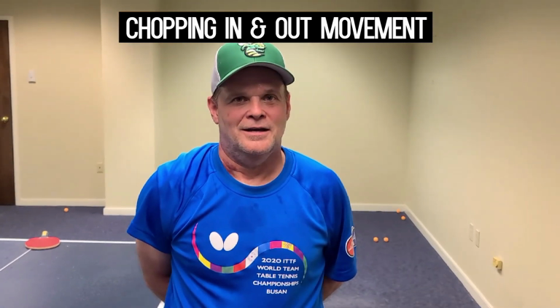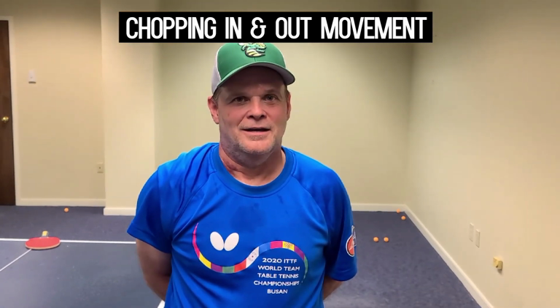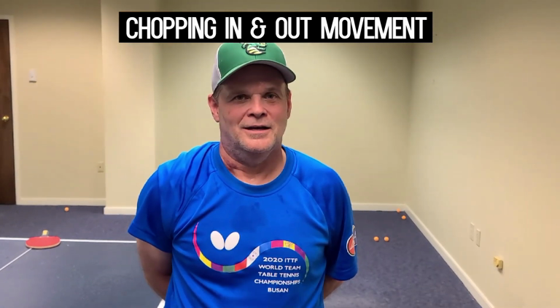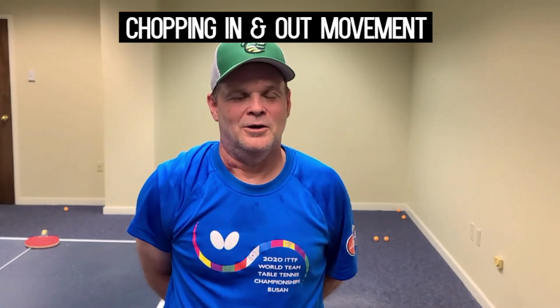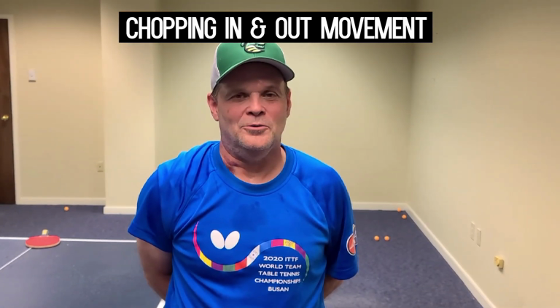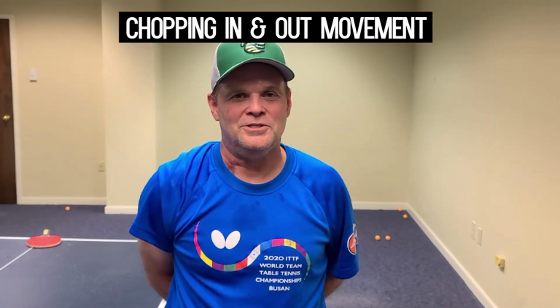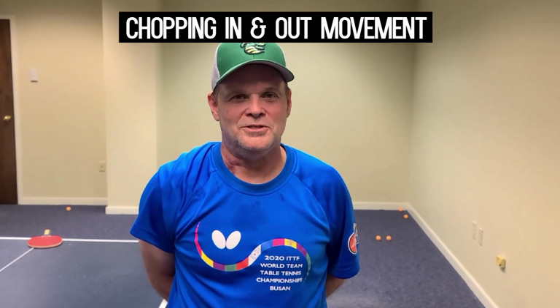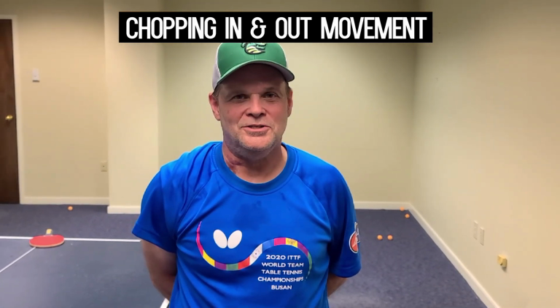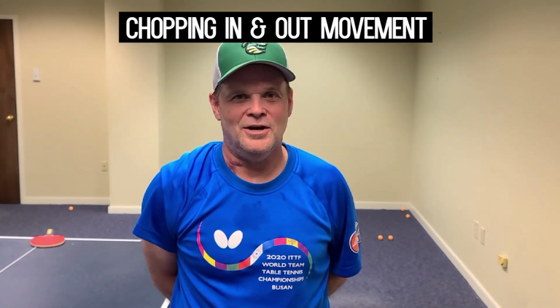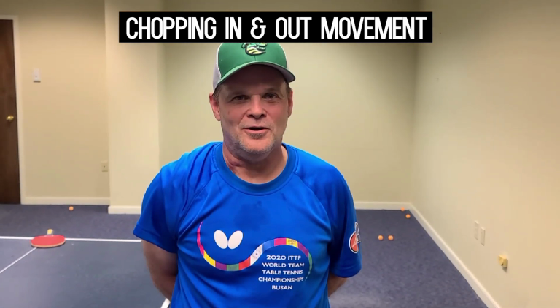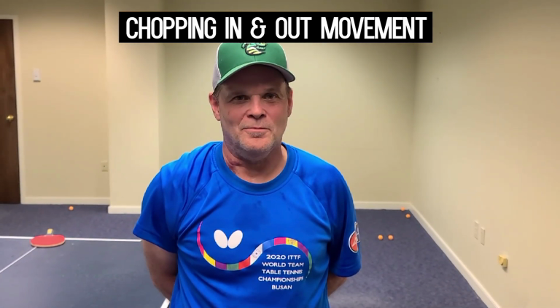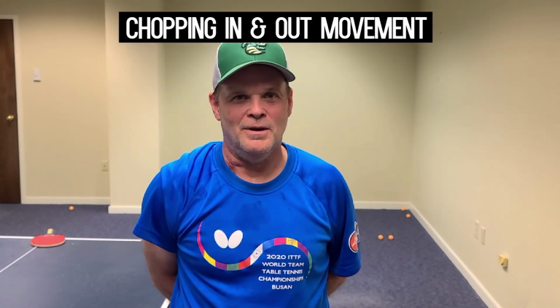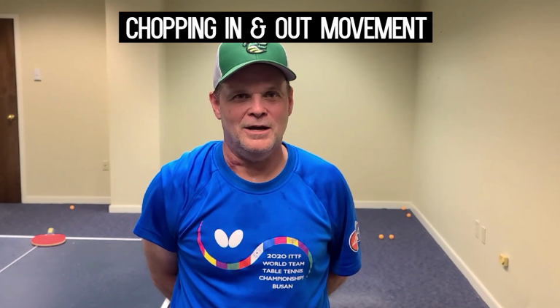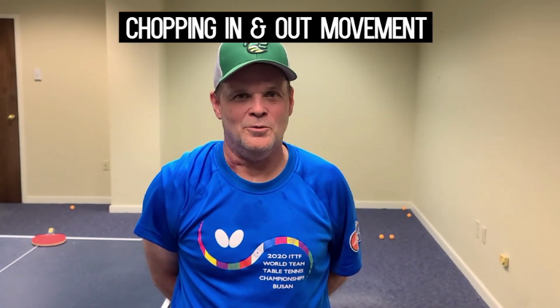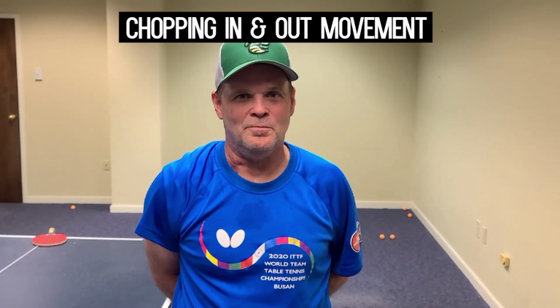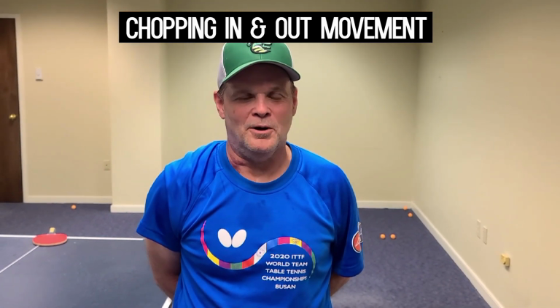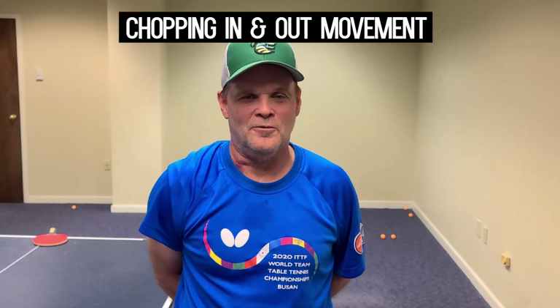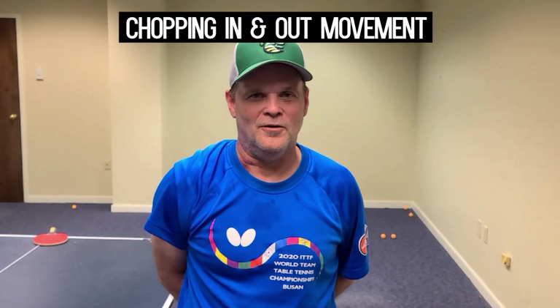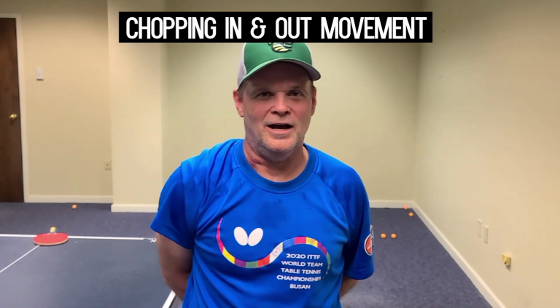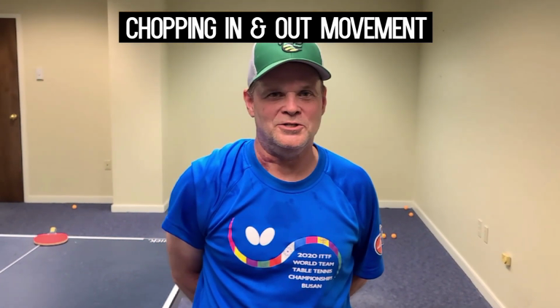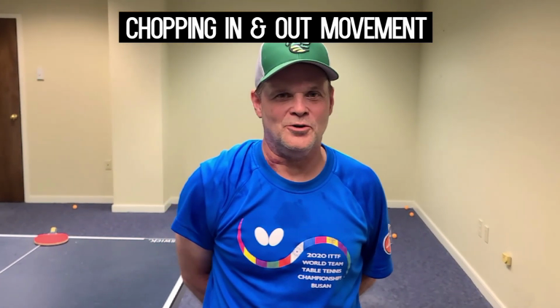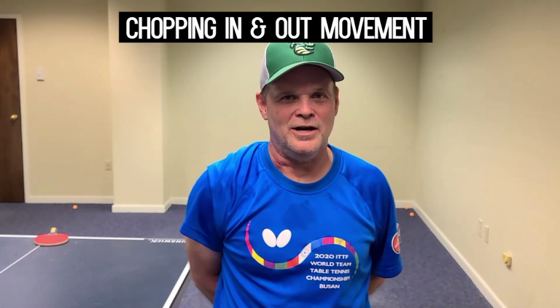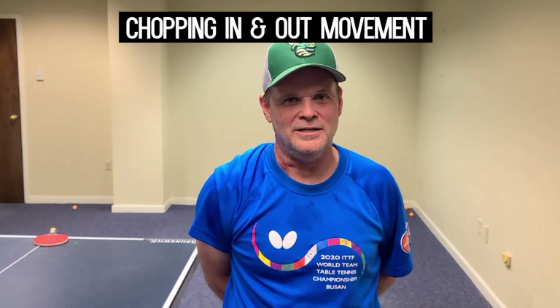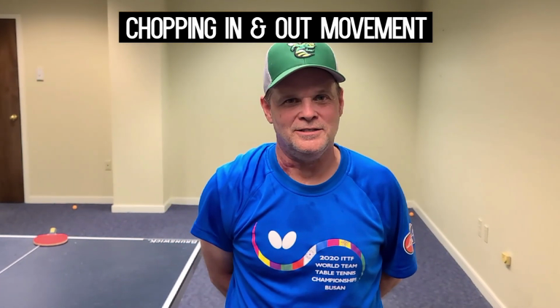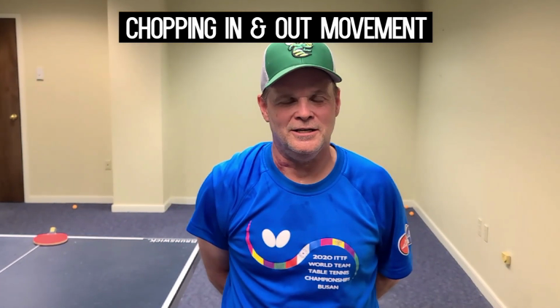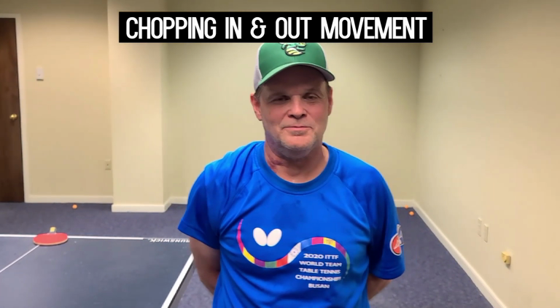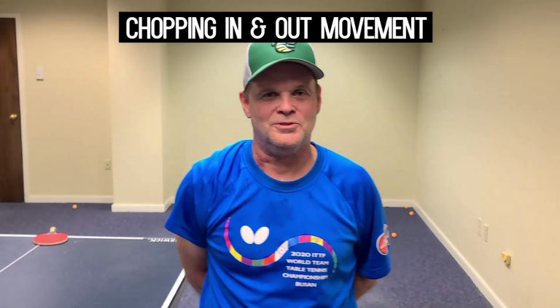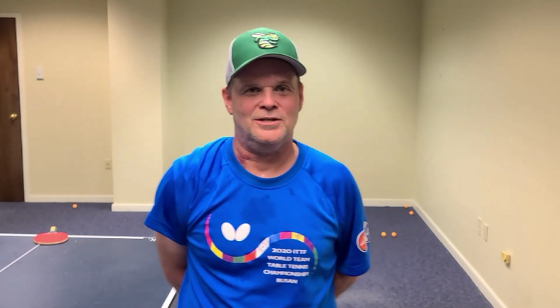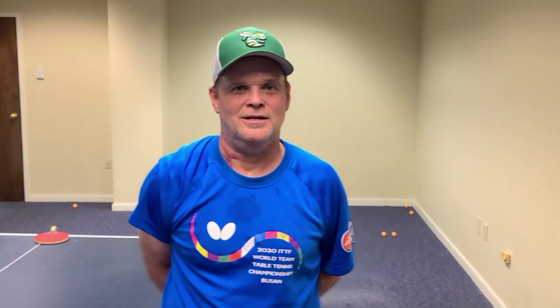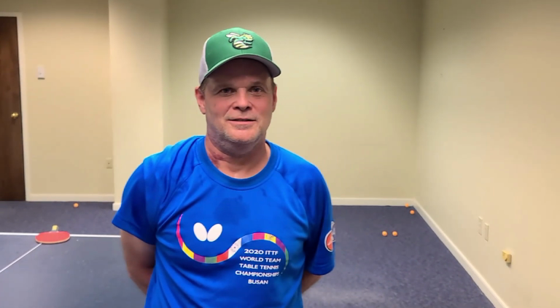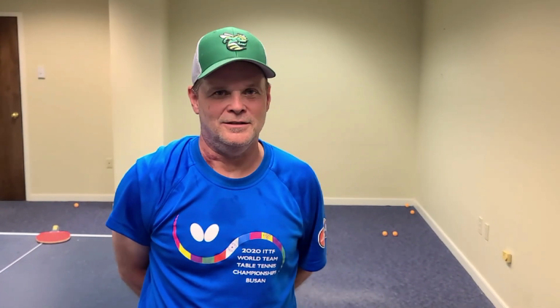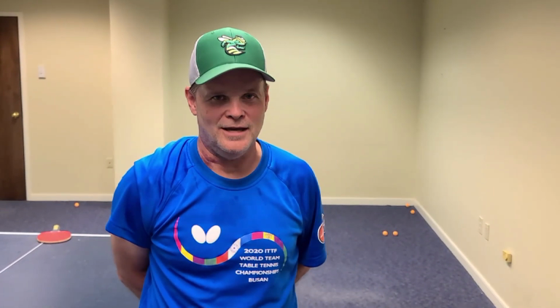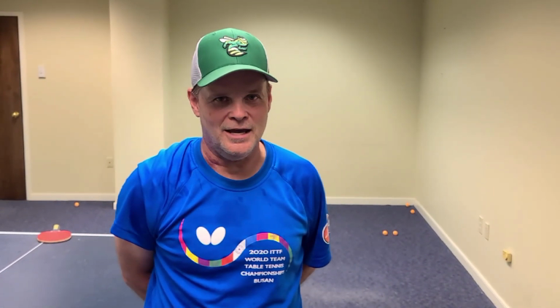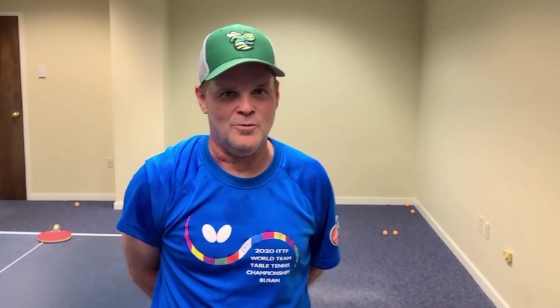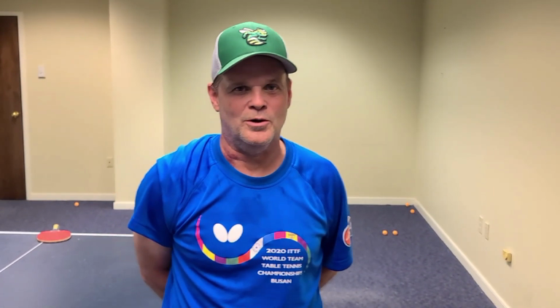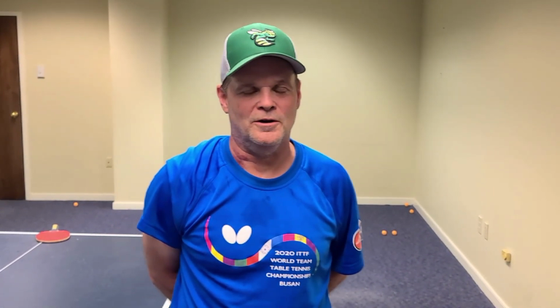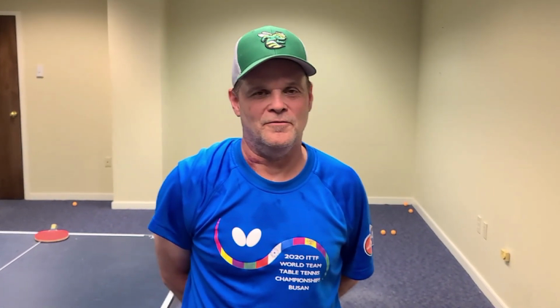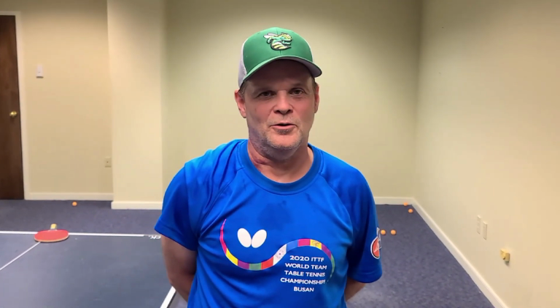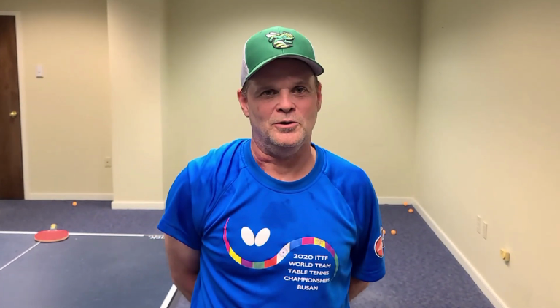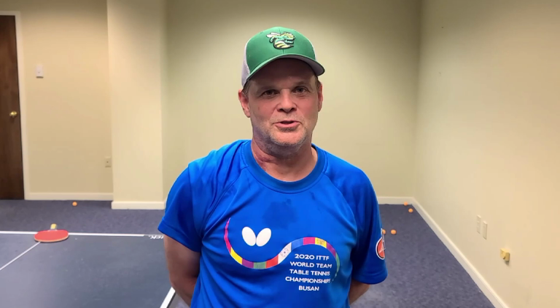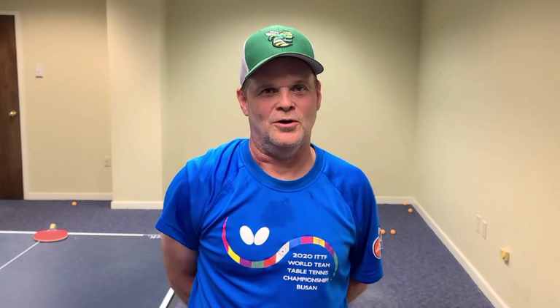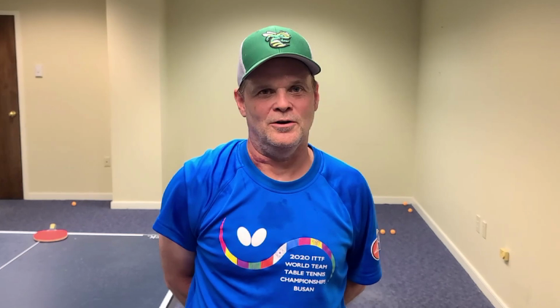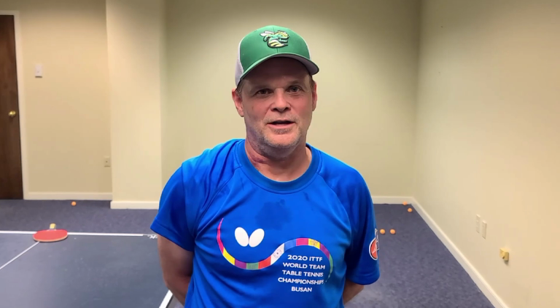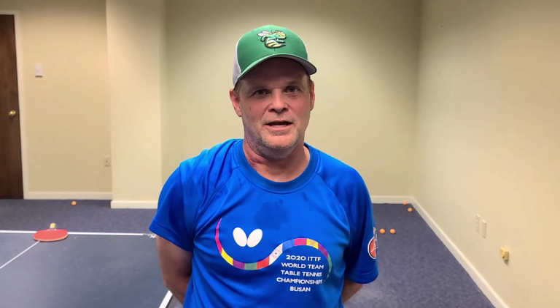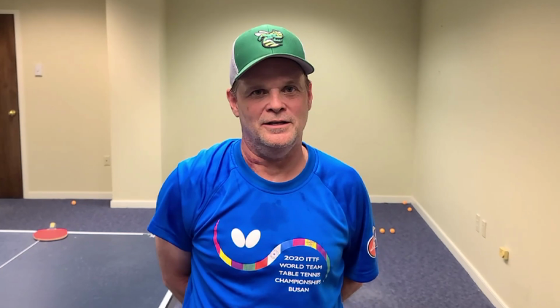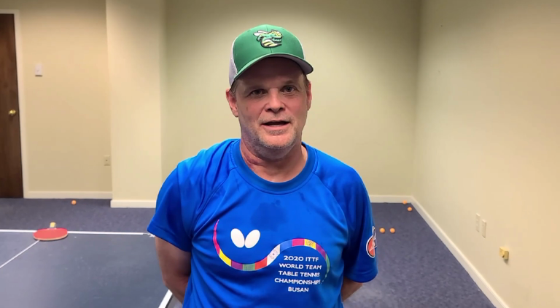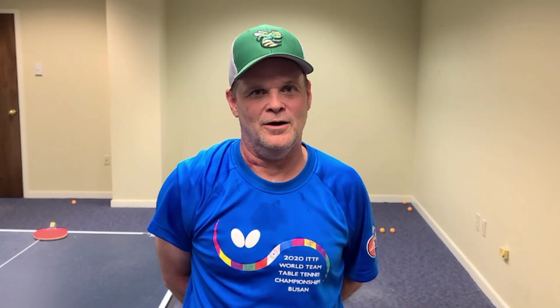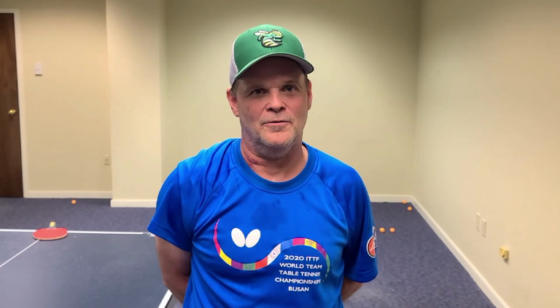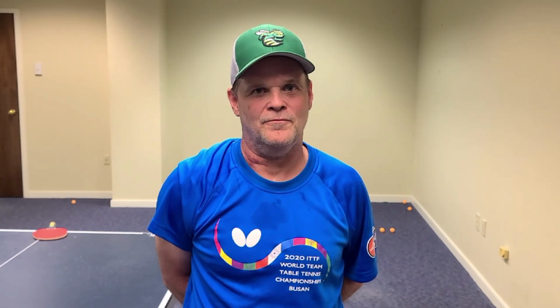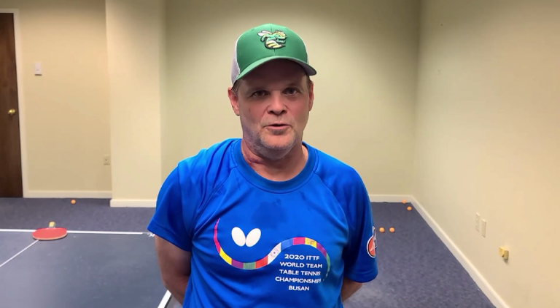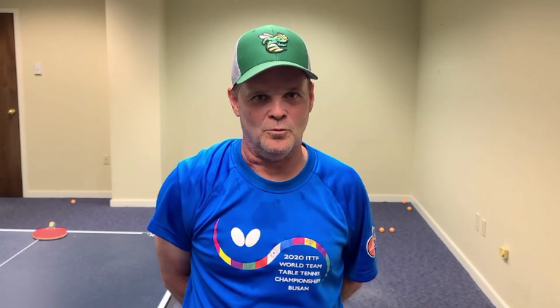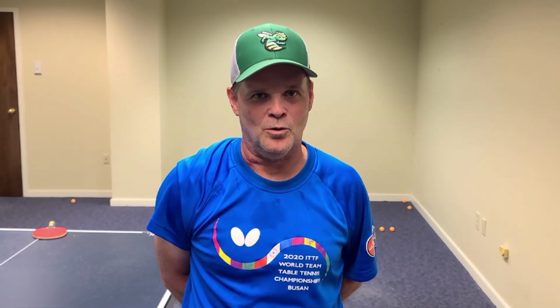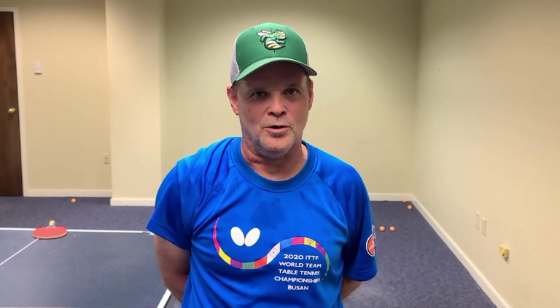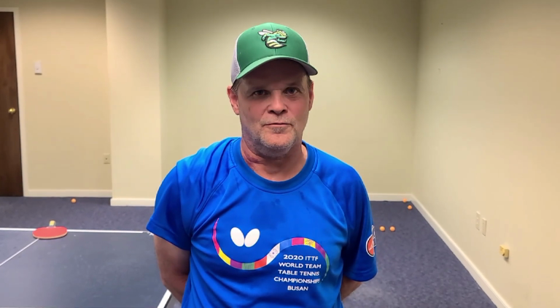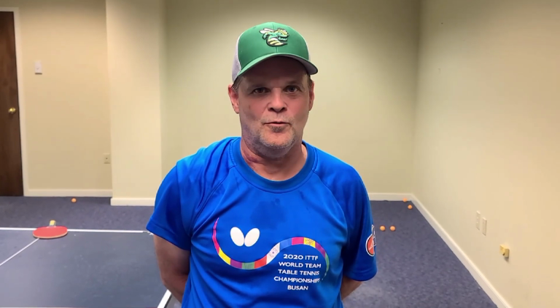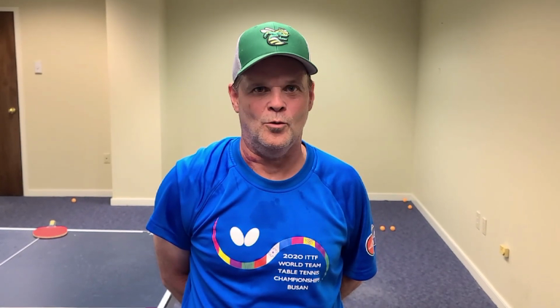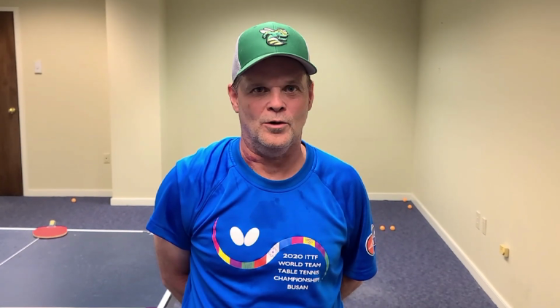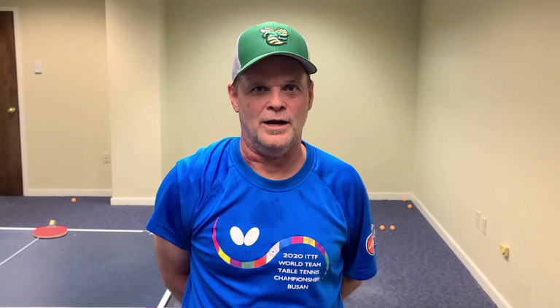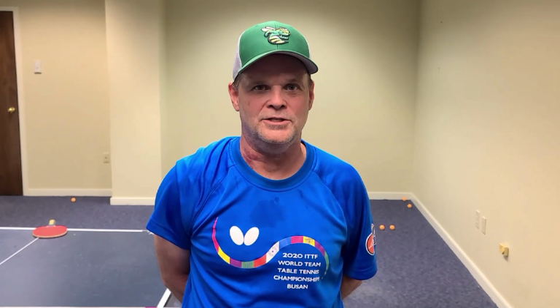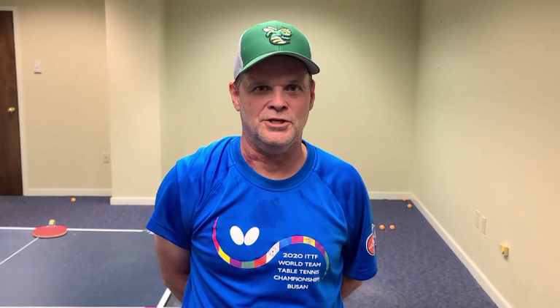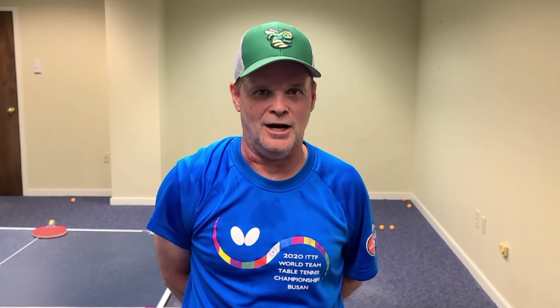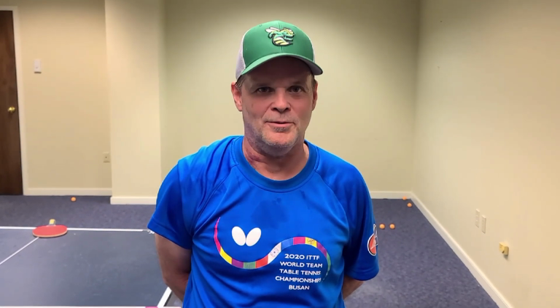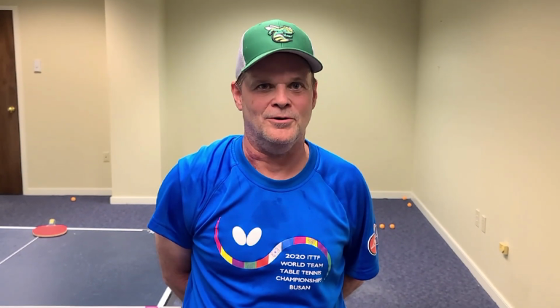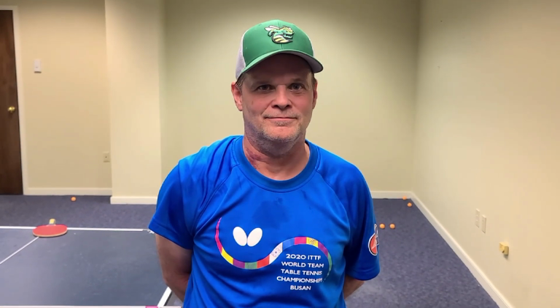Hello, this is Derek May with Butterfly Training Tips. Today we're going to focus on in and out footwork for a chopper.